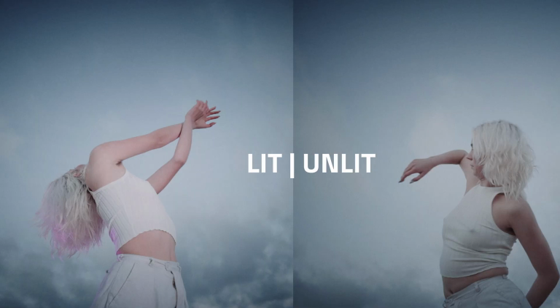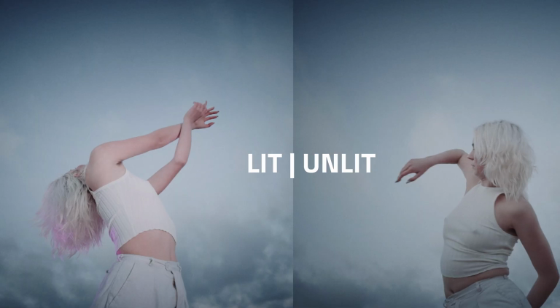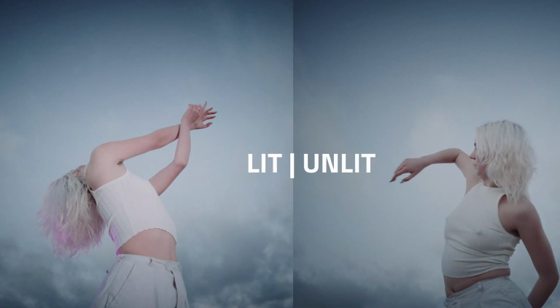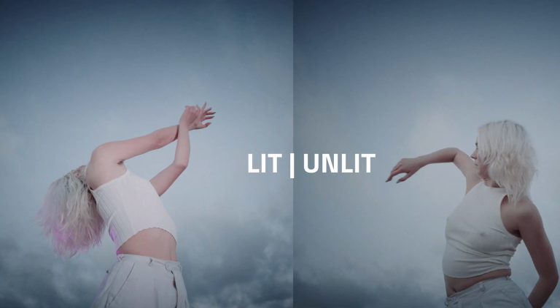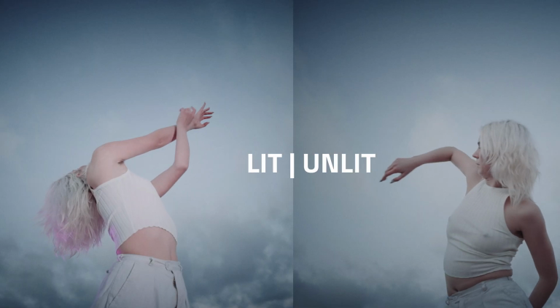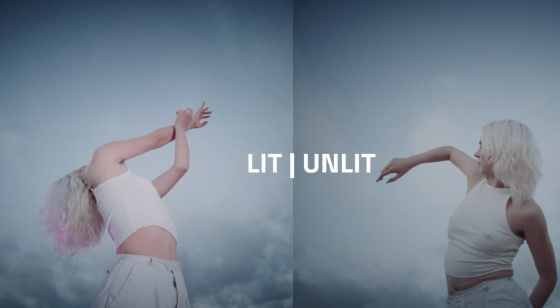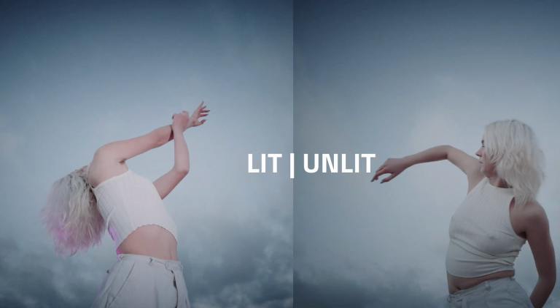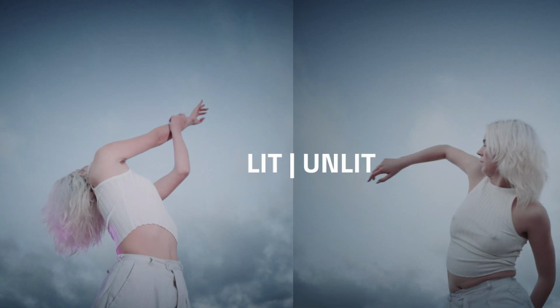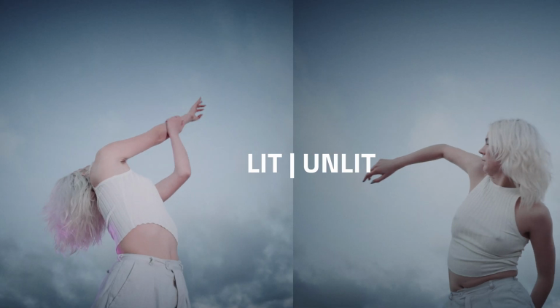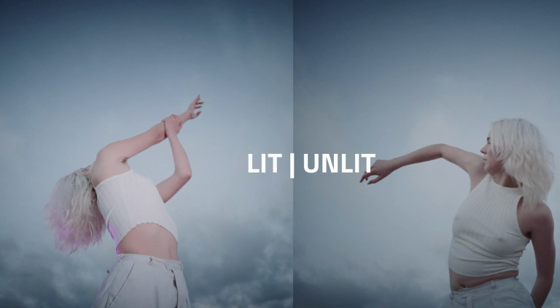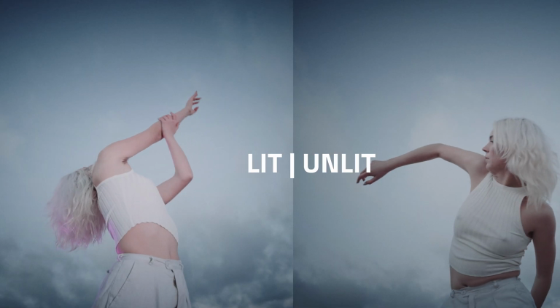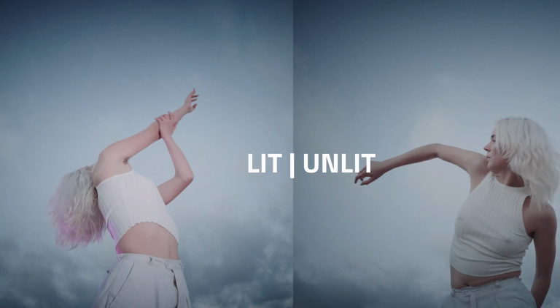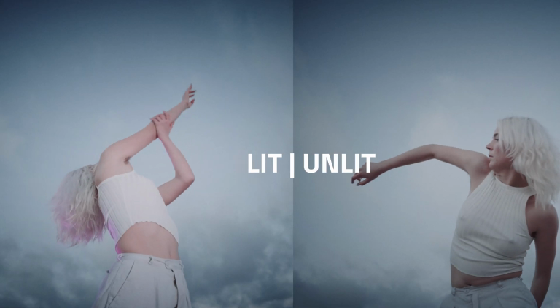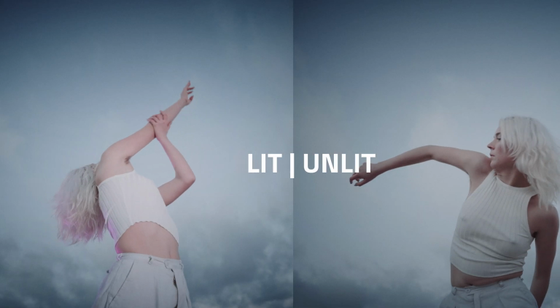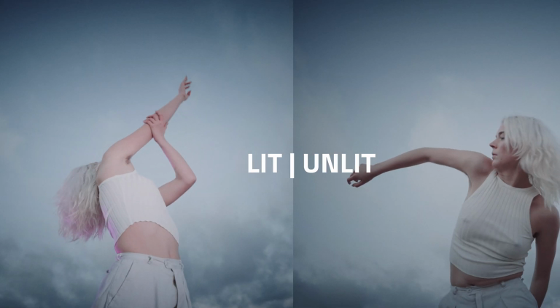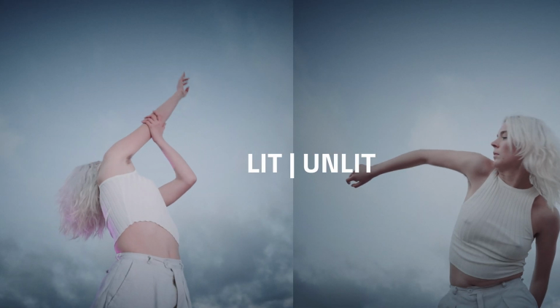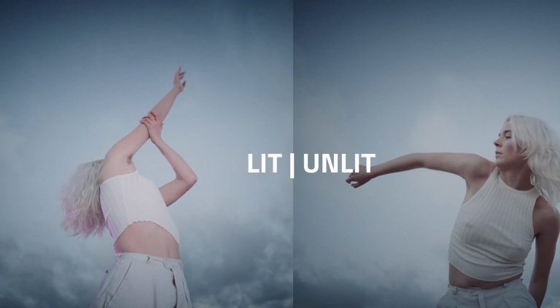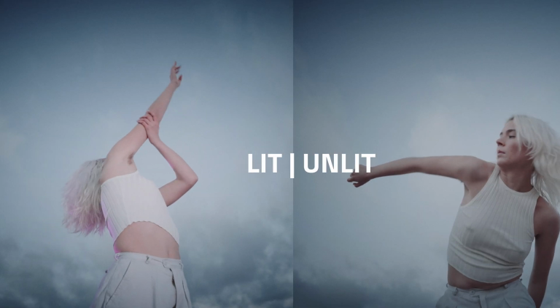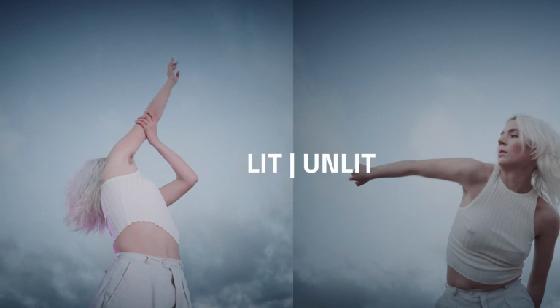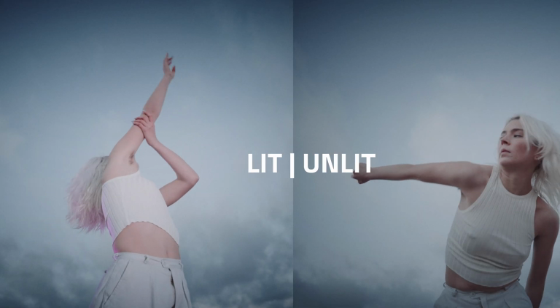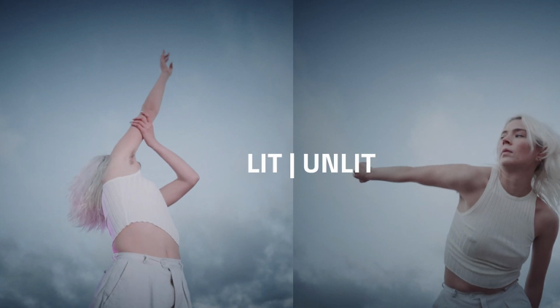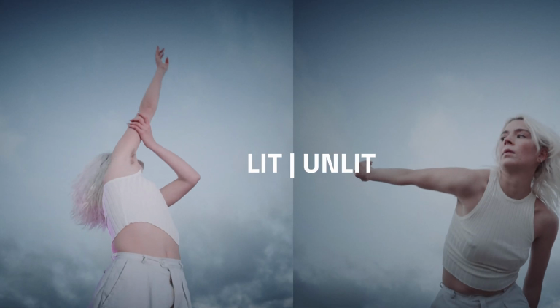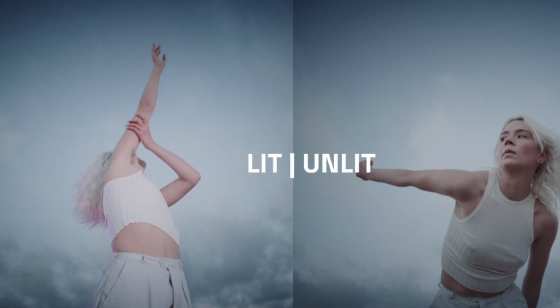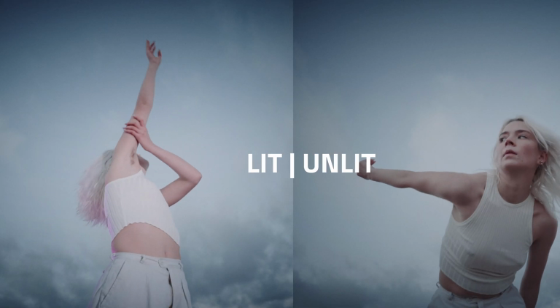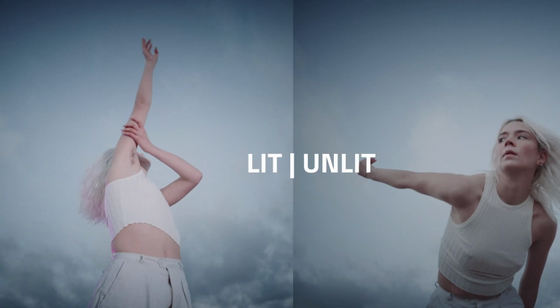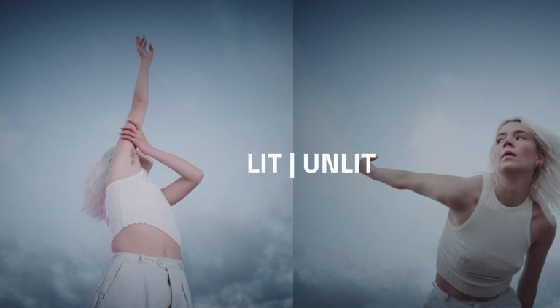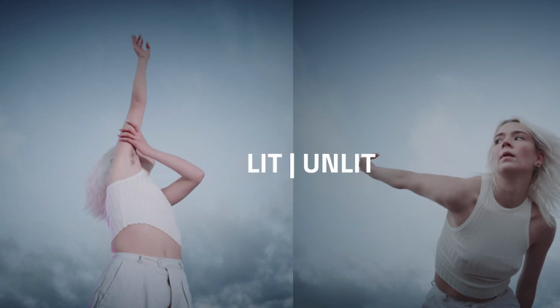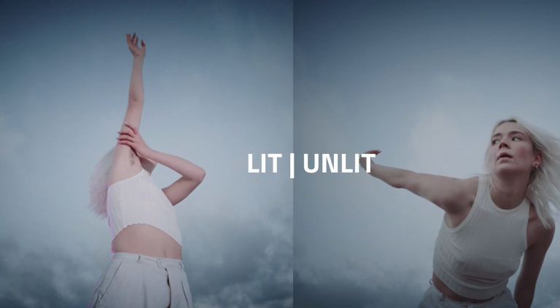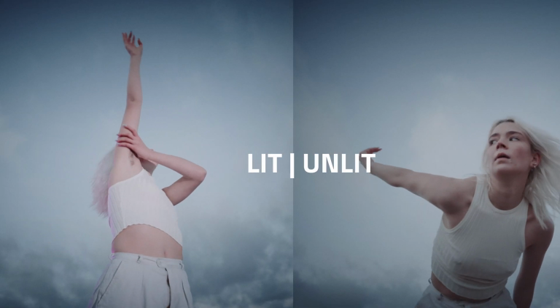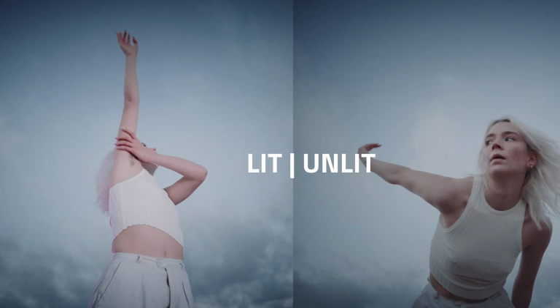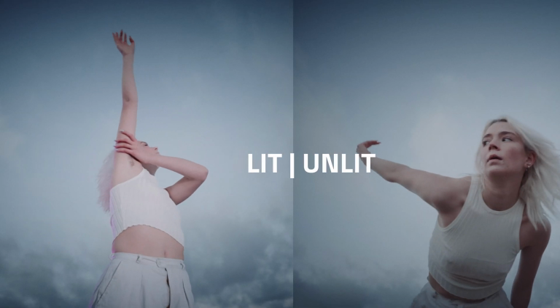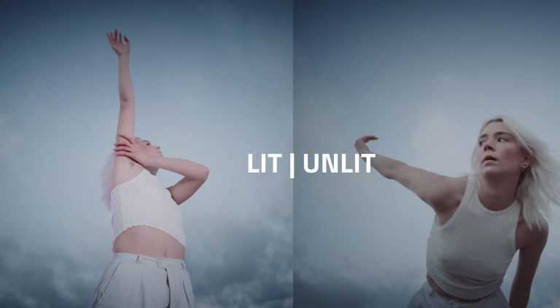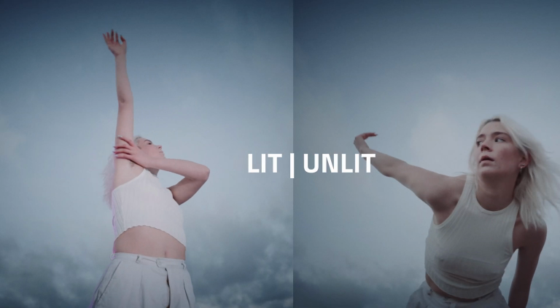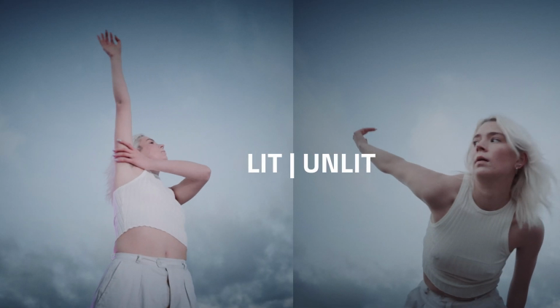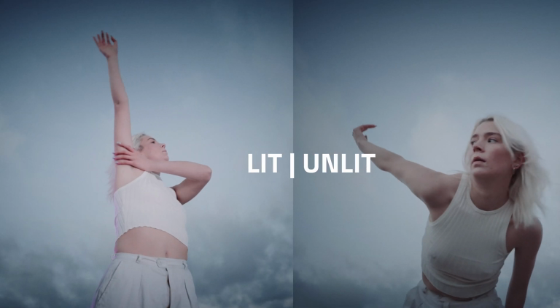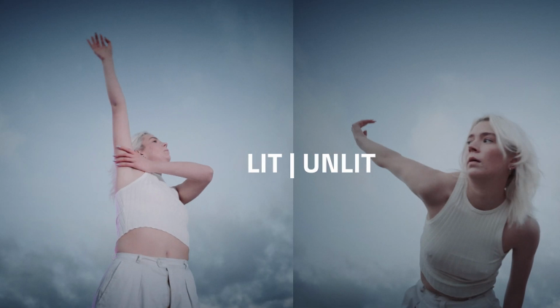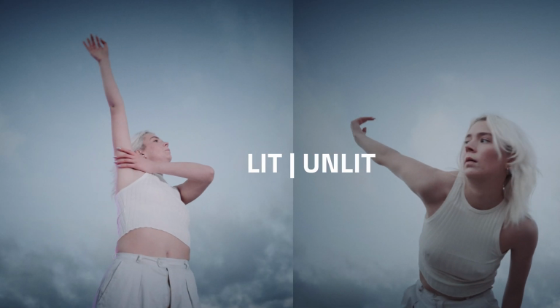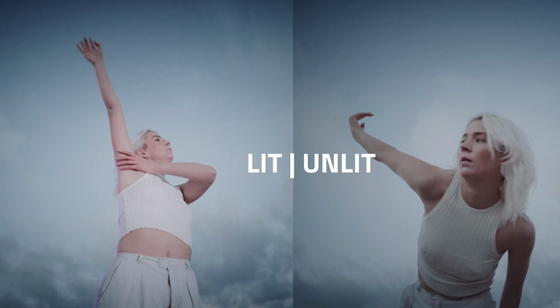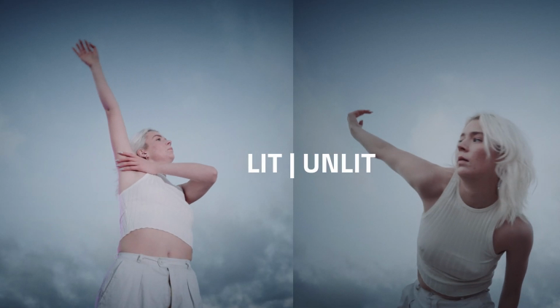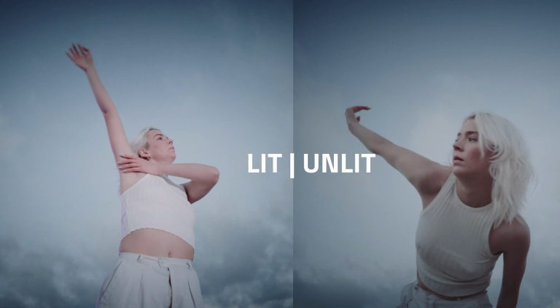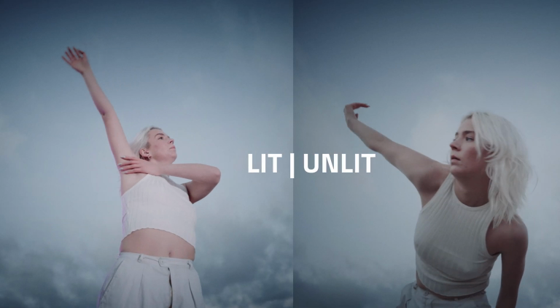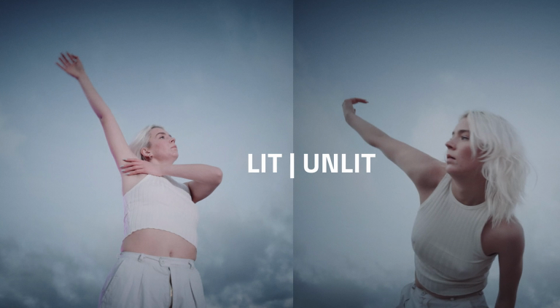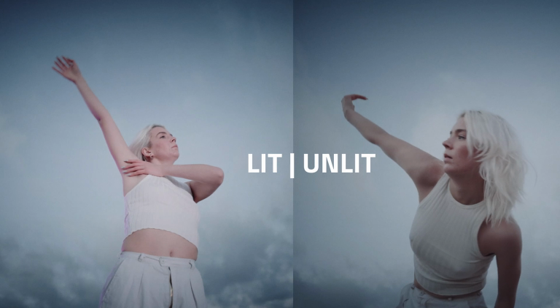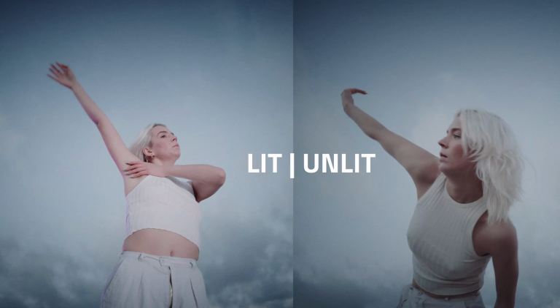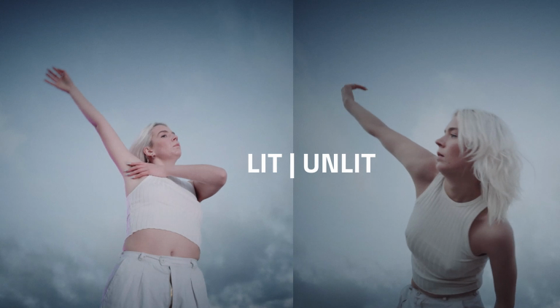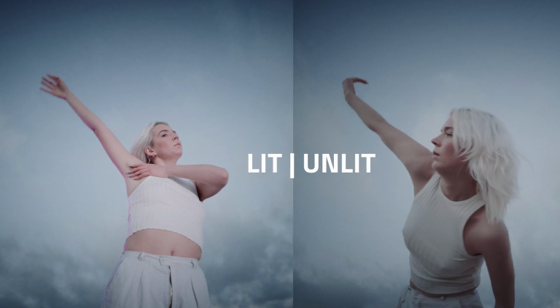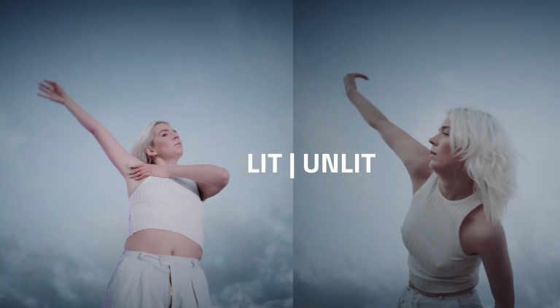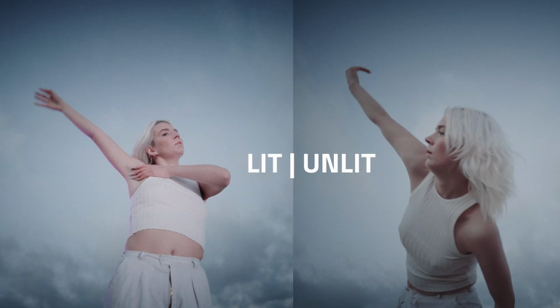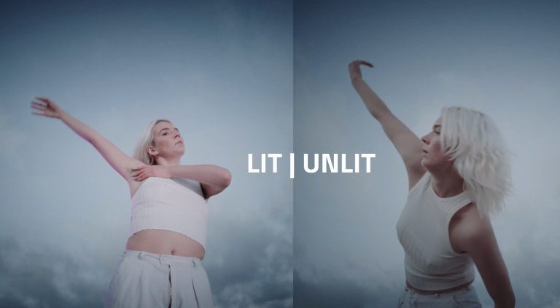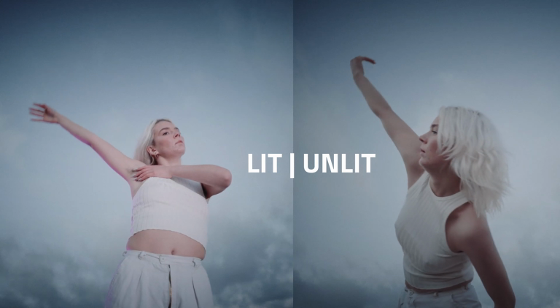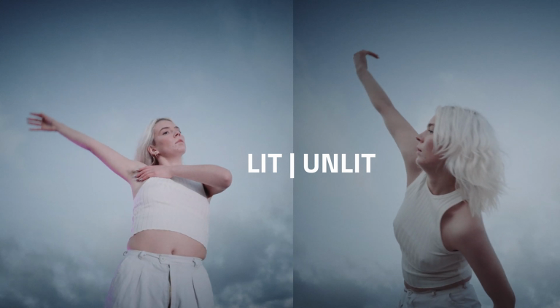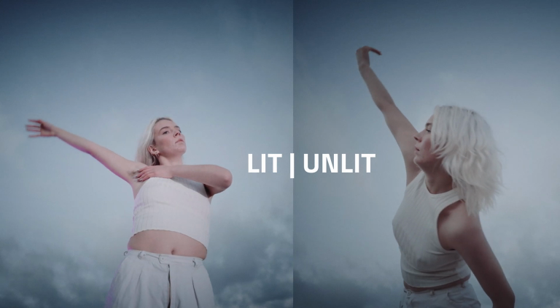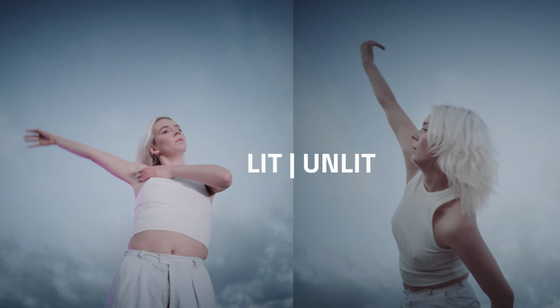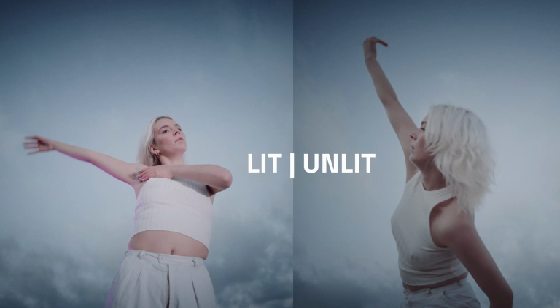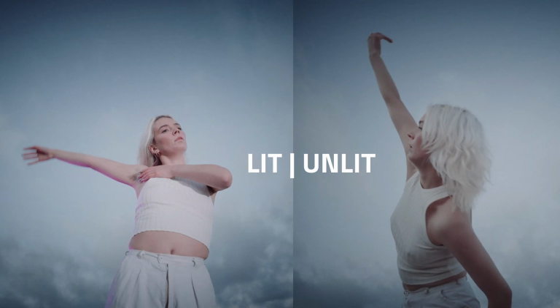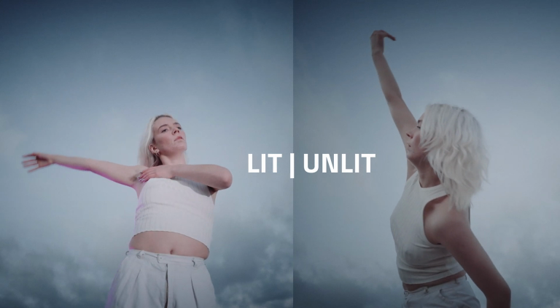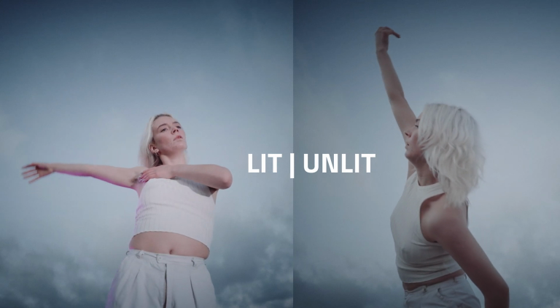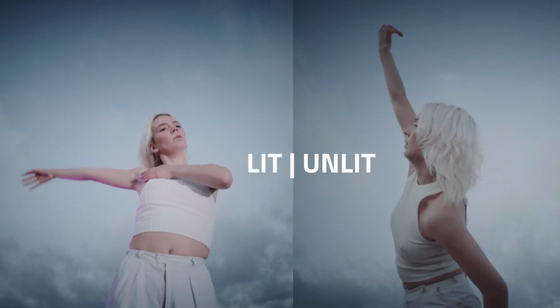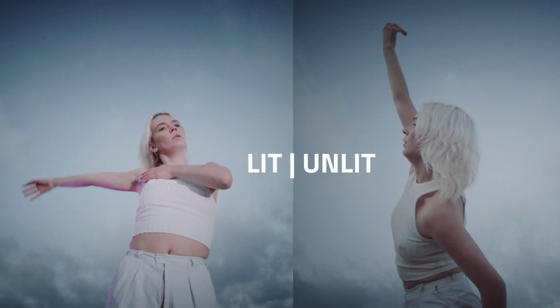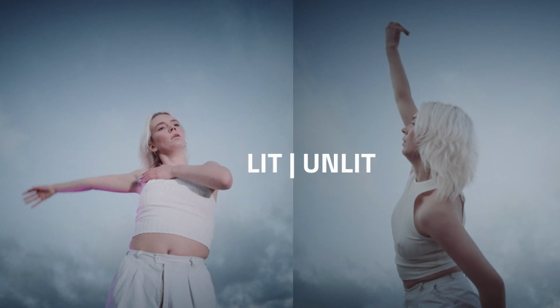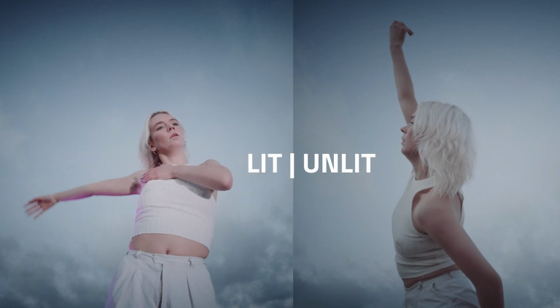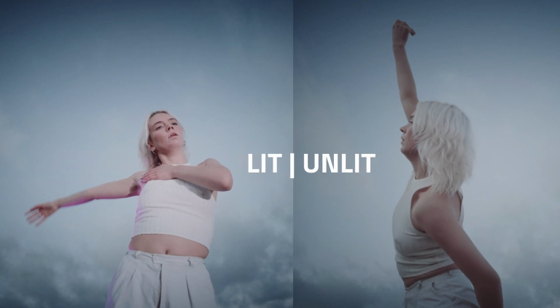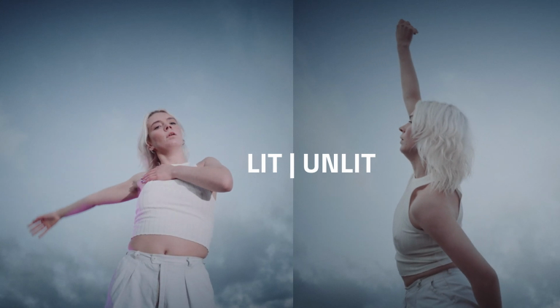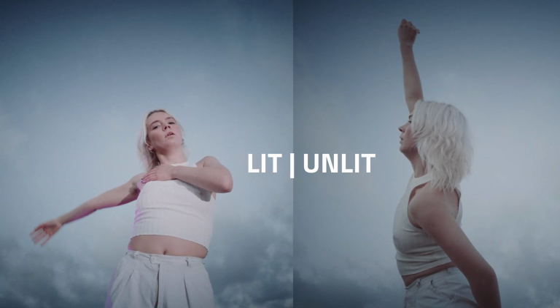The unlit scene looks great, but it doesn't have that spice in it. You need more contrast, some backlight, something to pop.